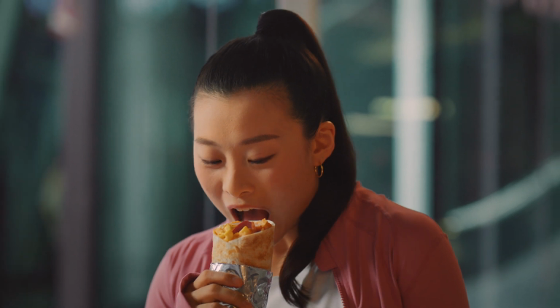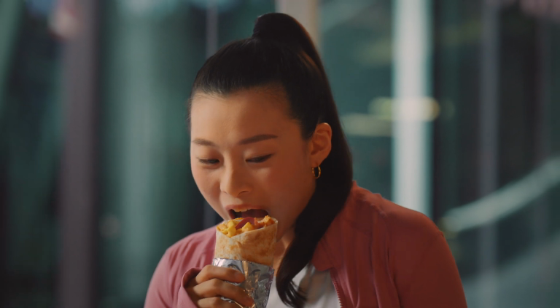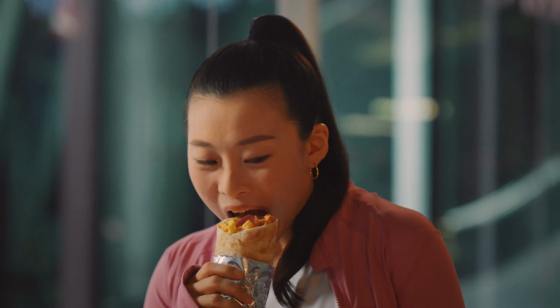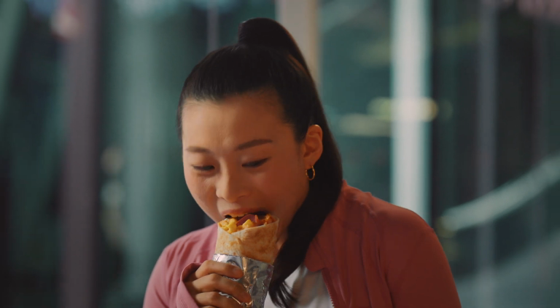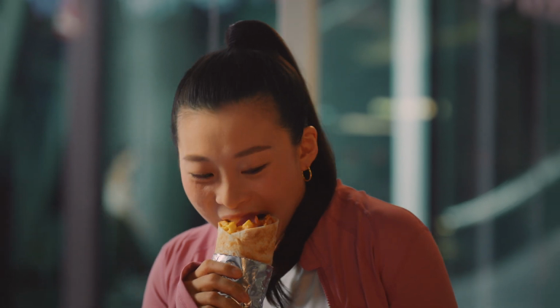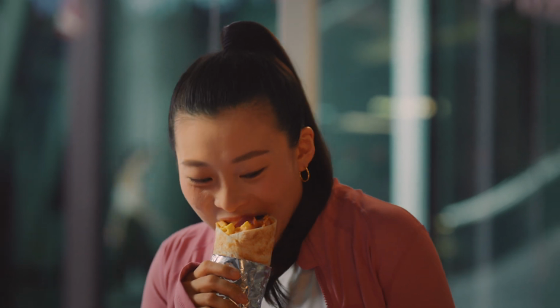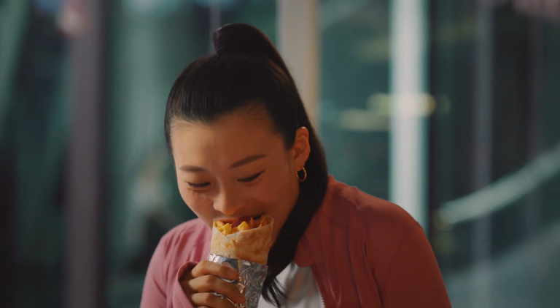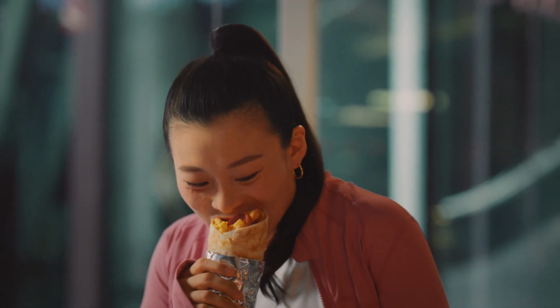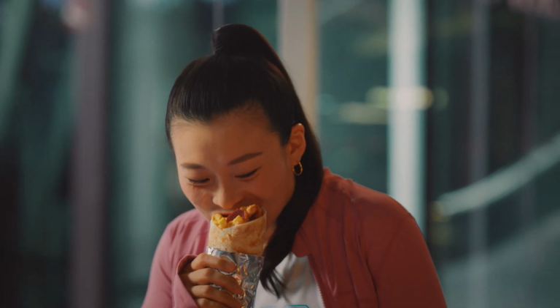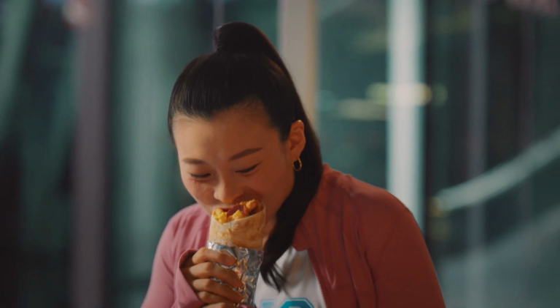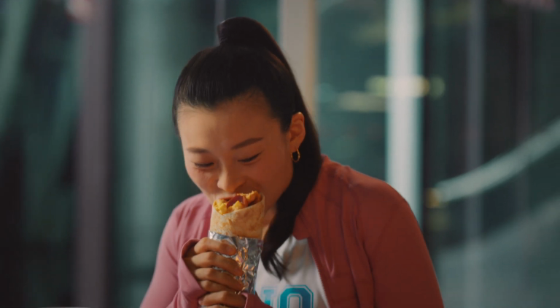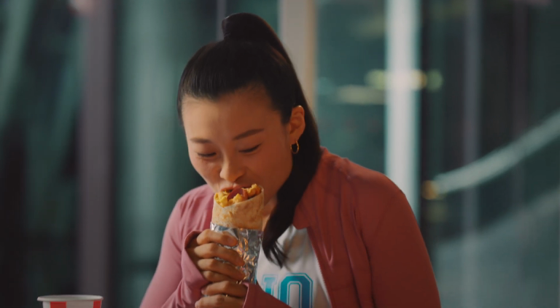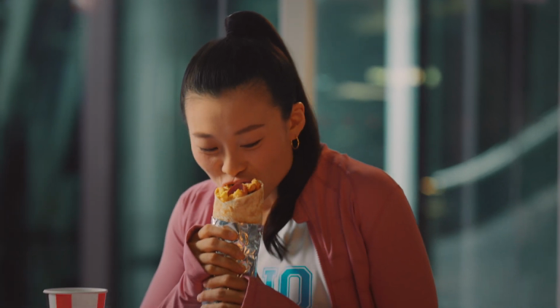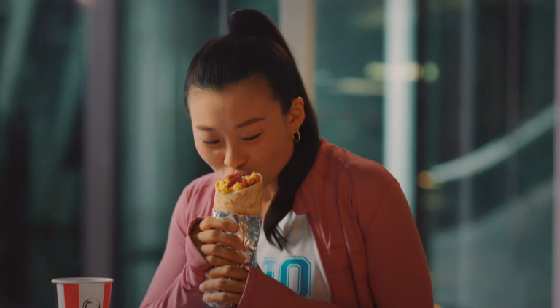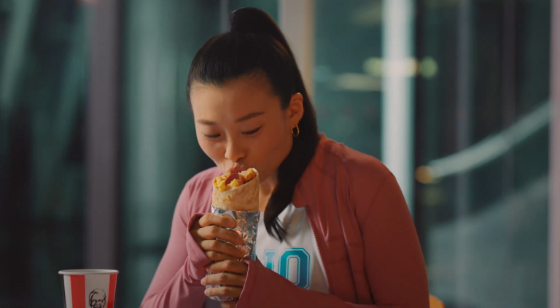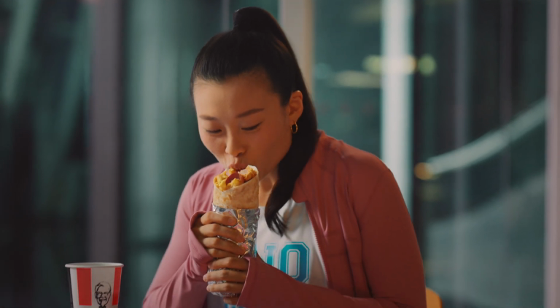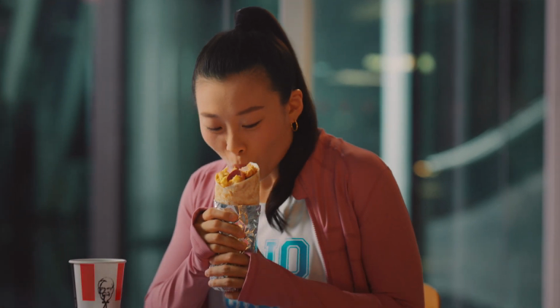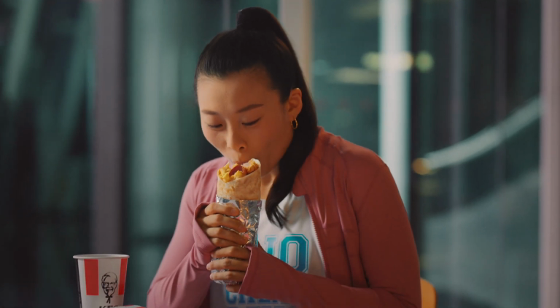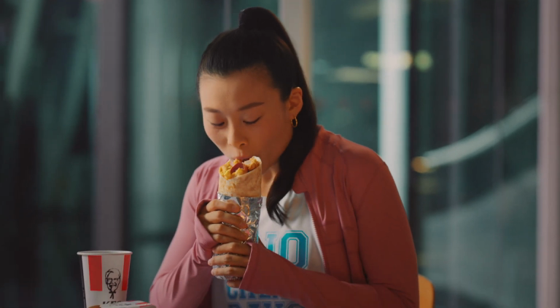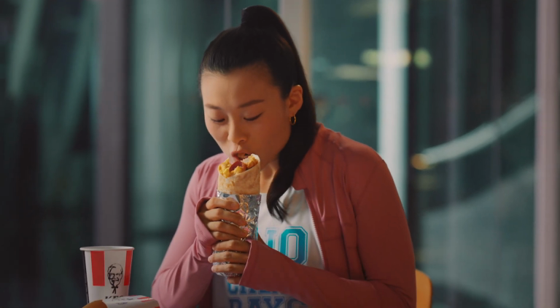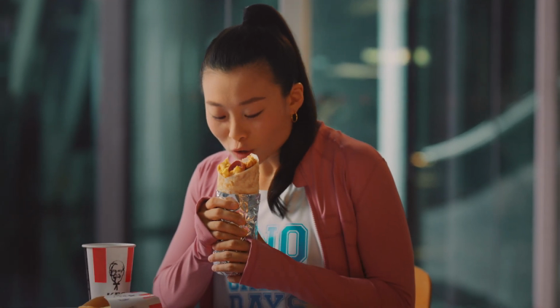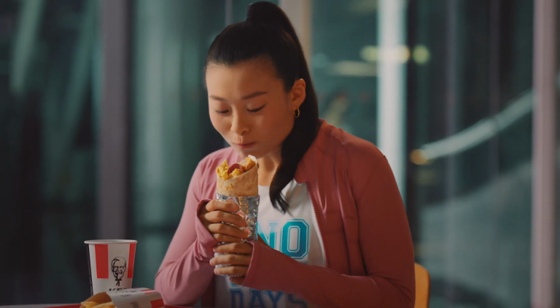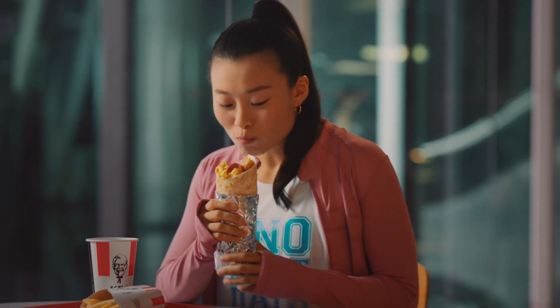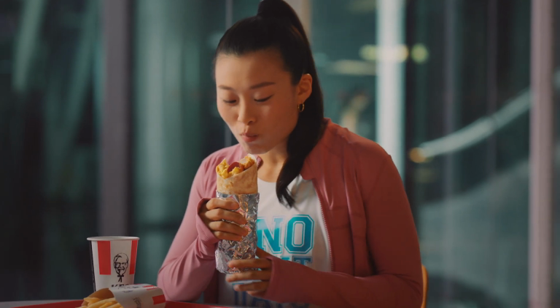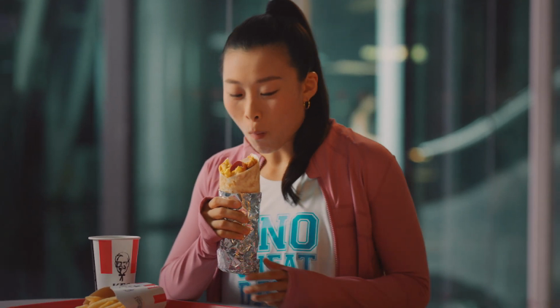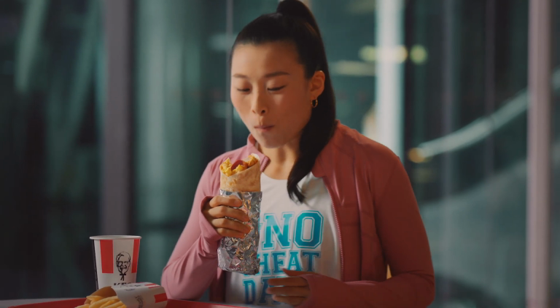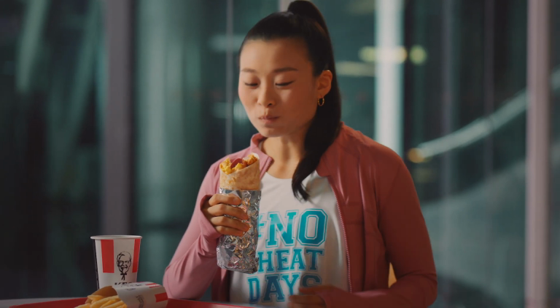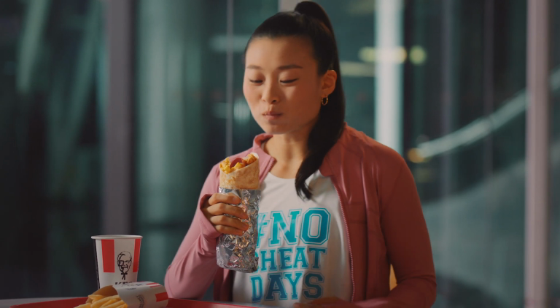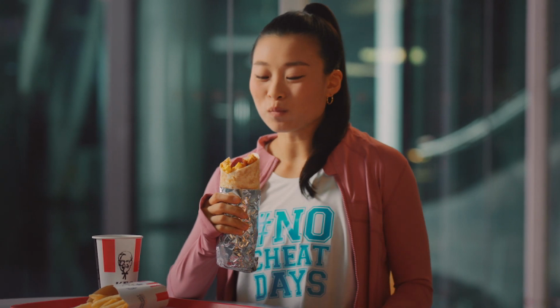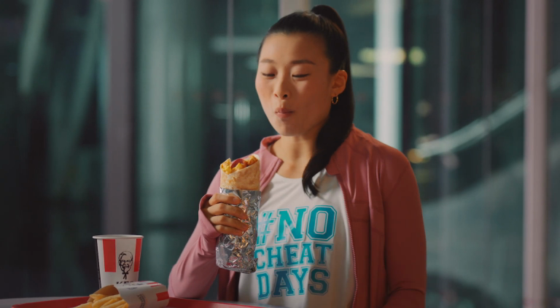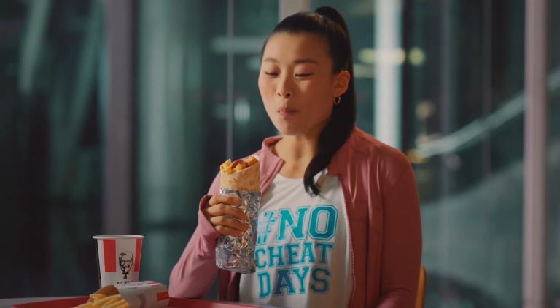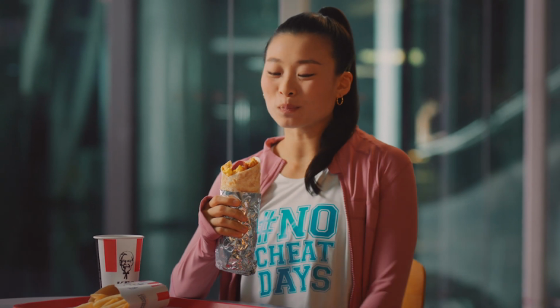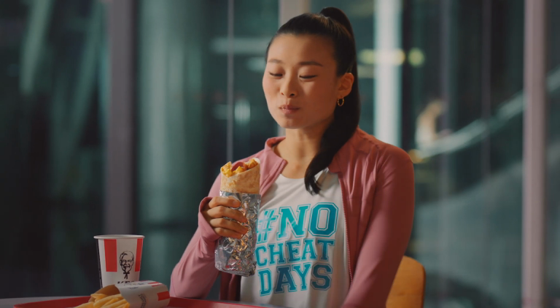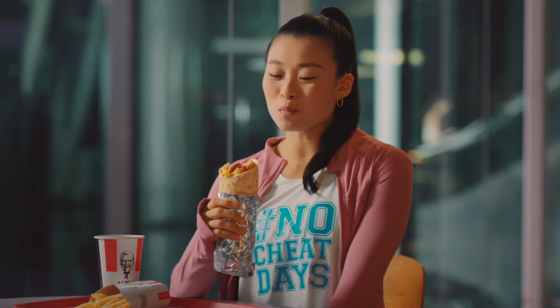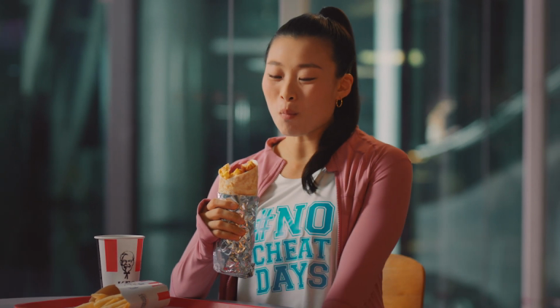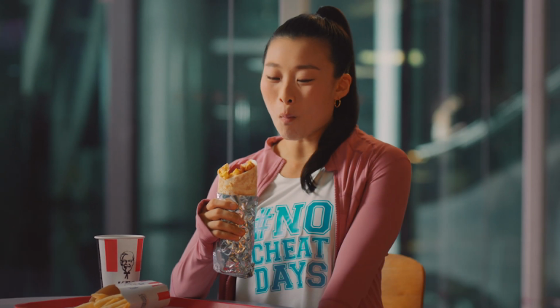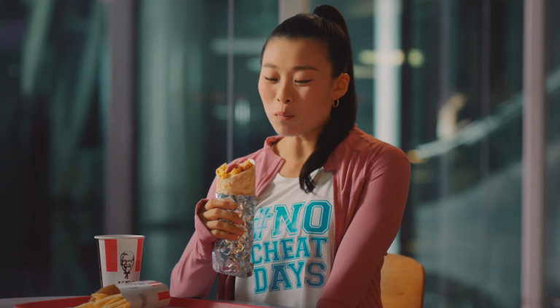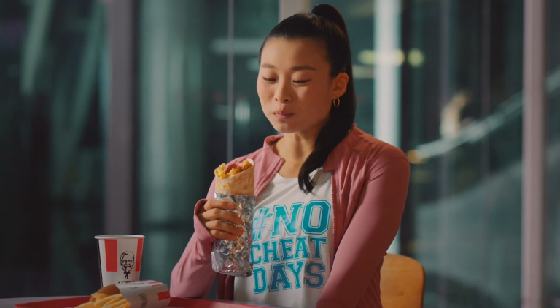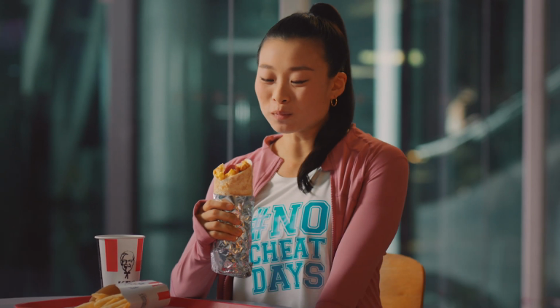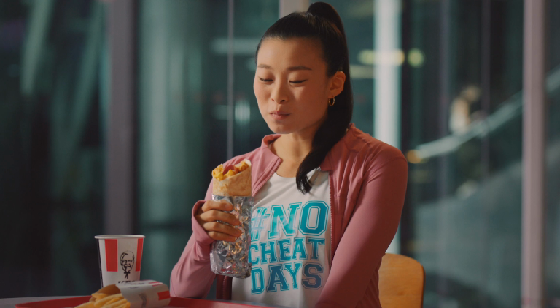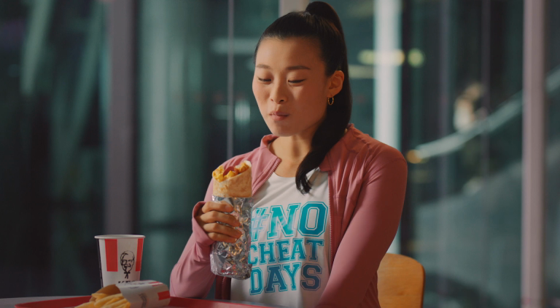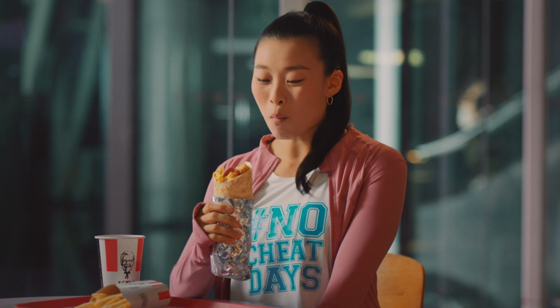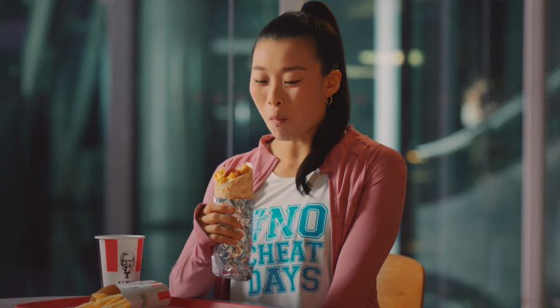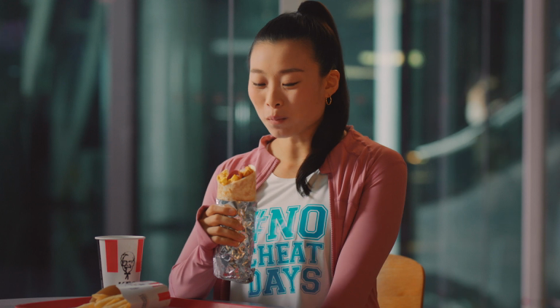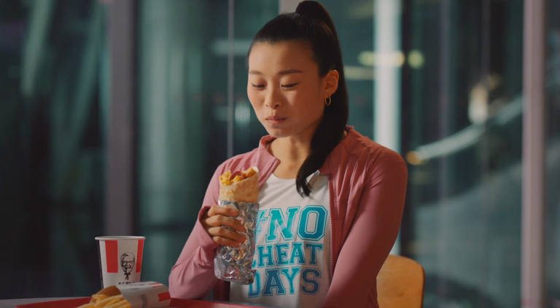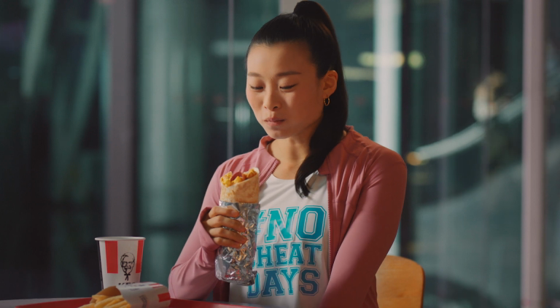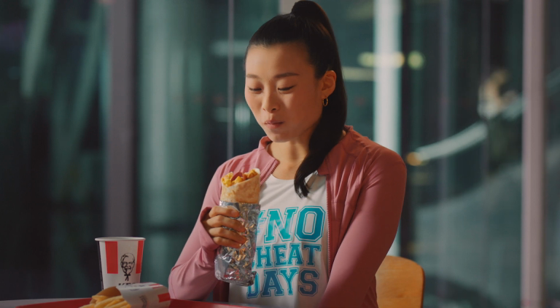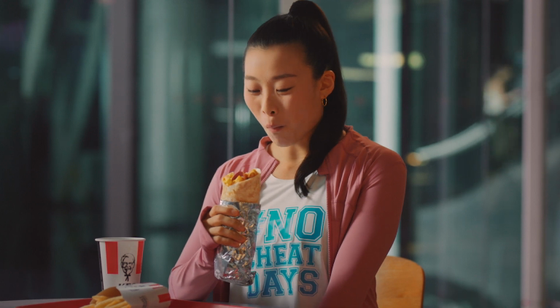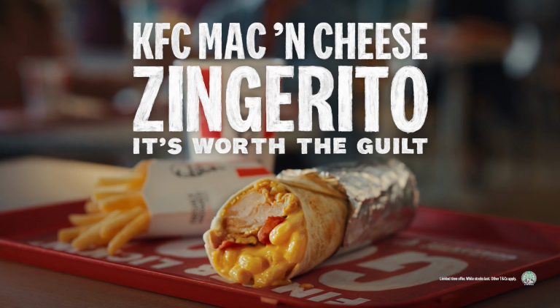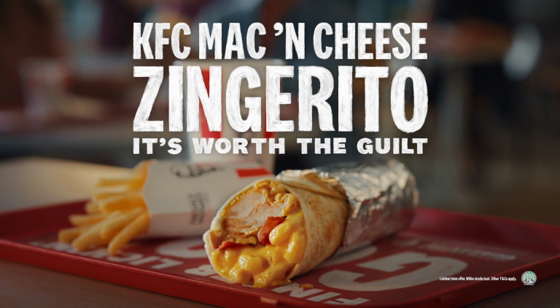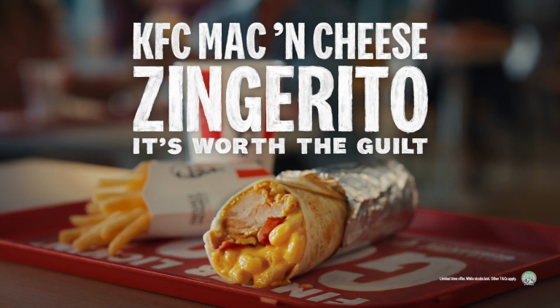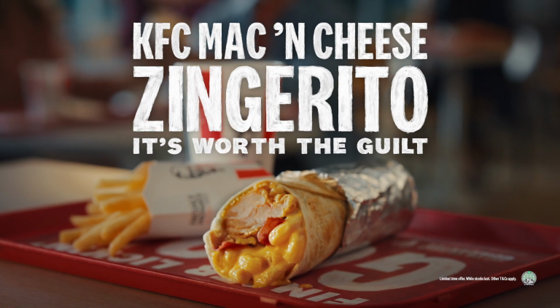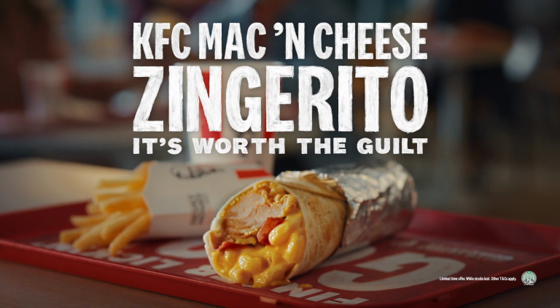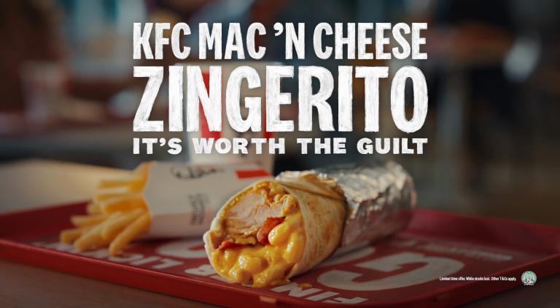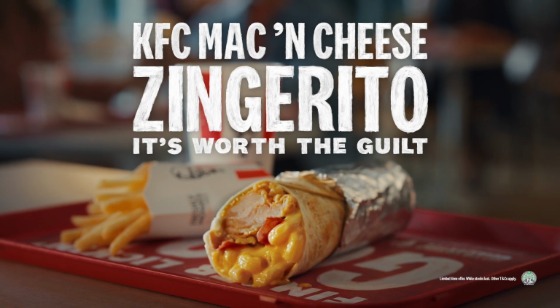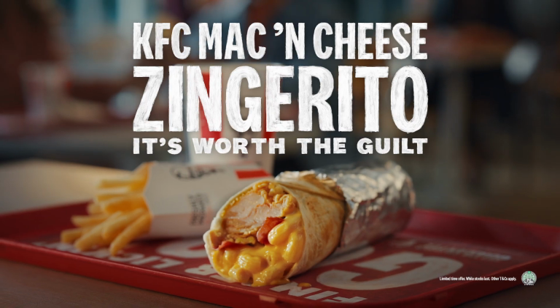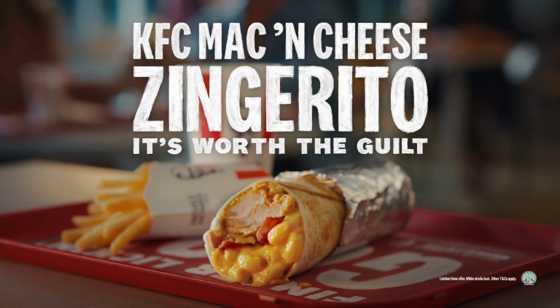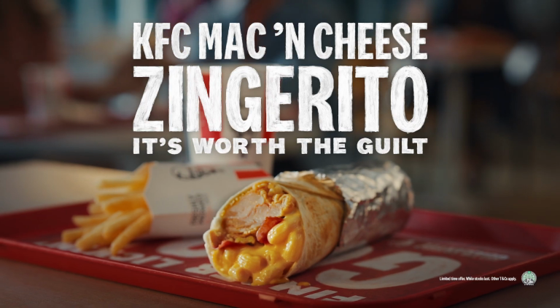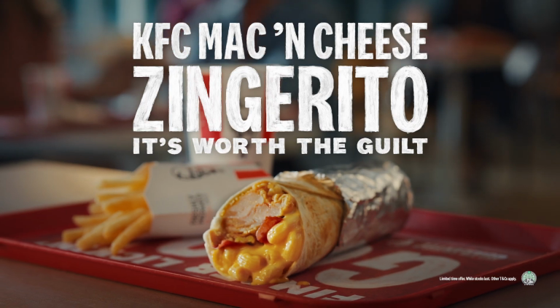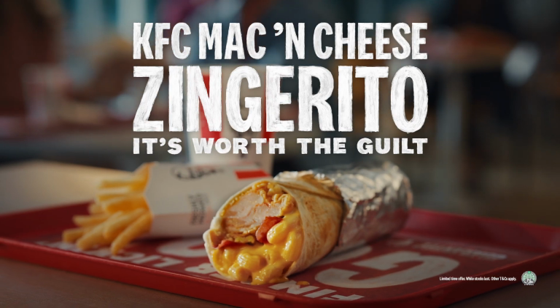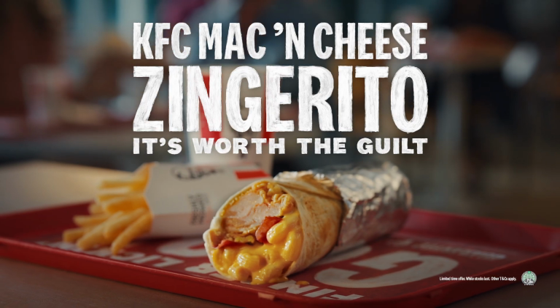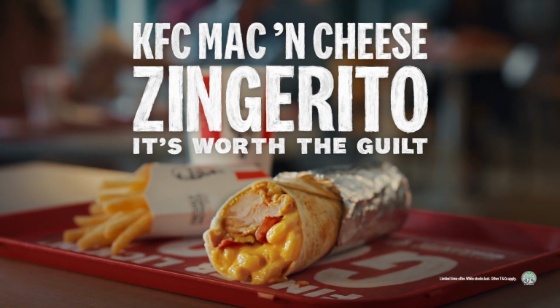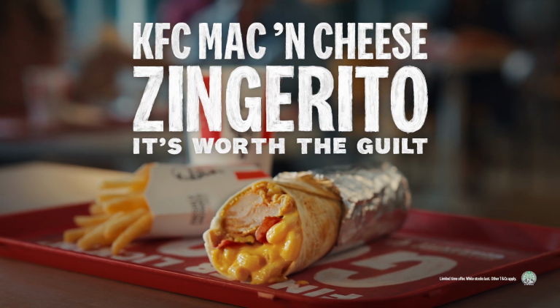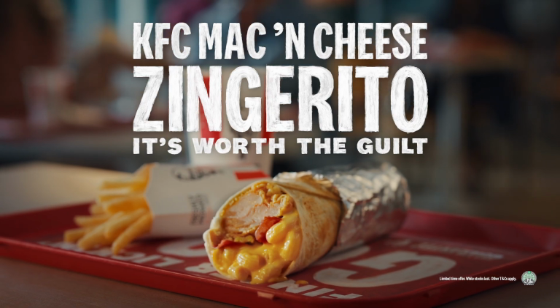So good, it's worth the guilt. Now that feels finger licking good.